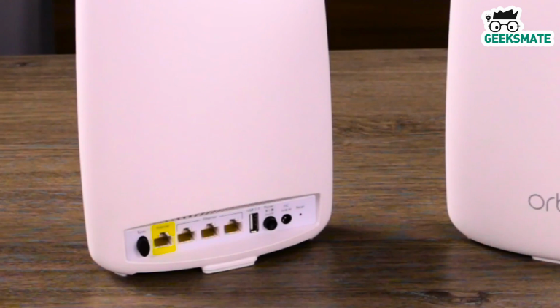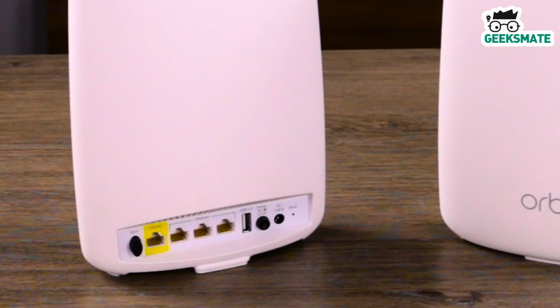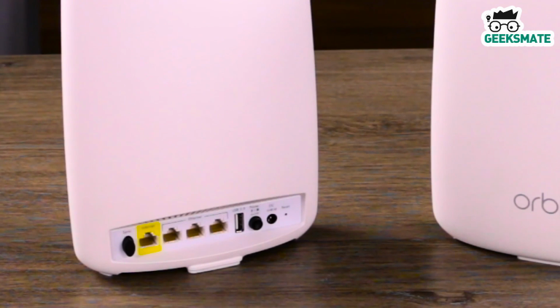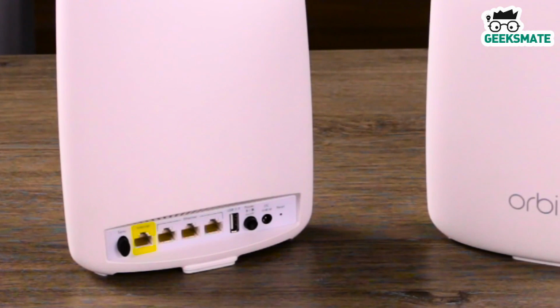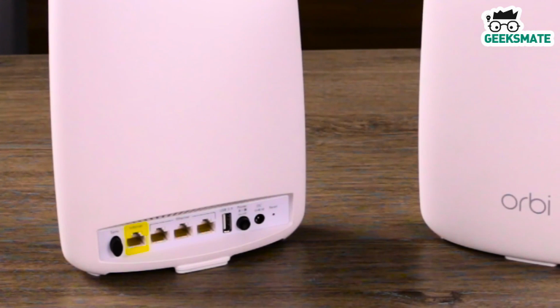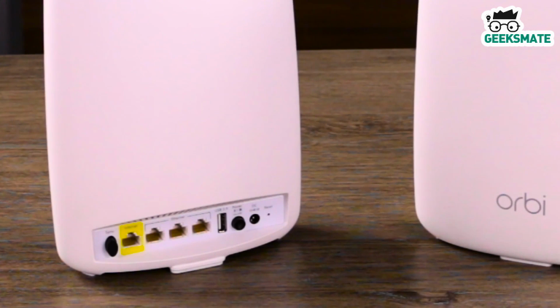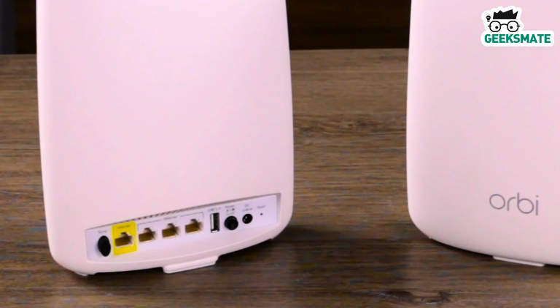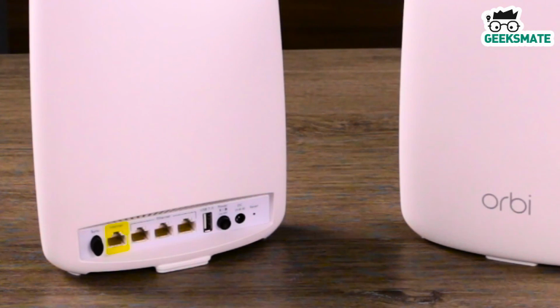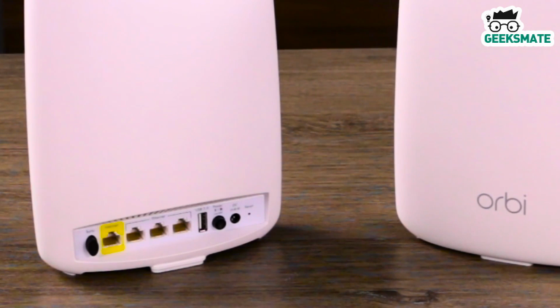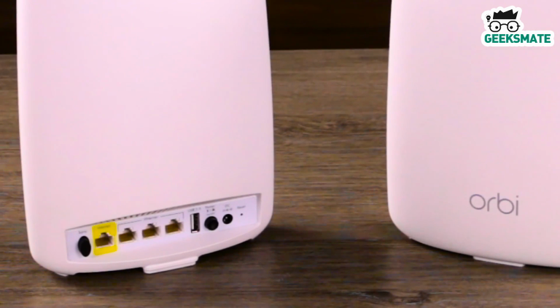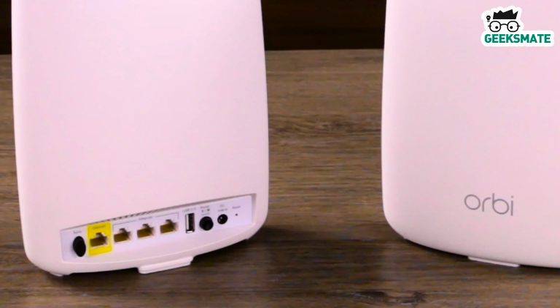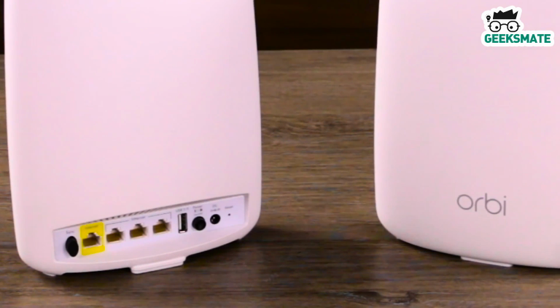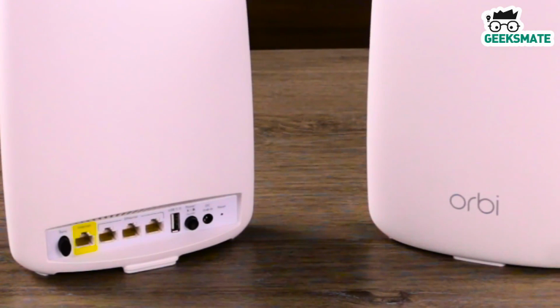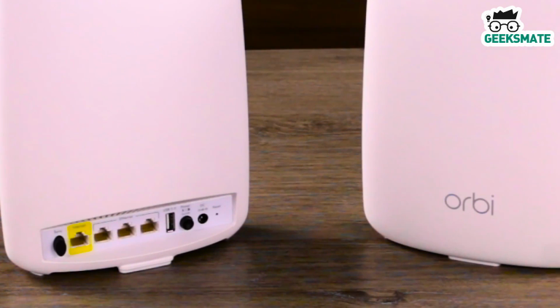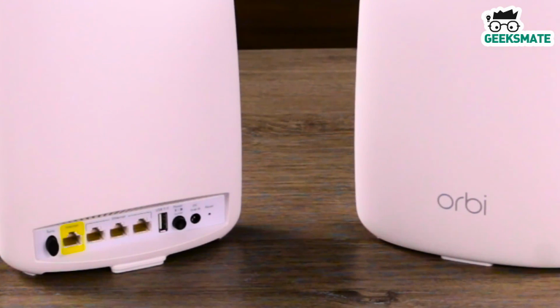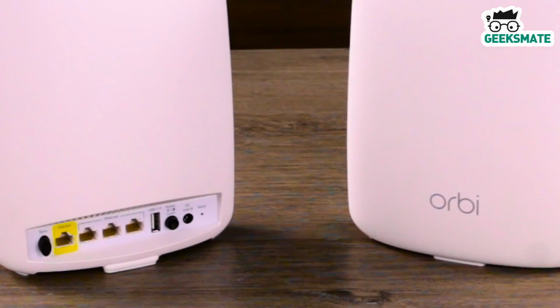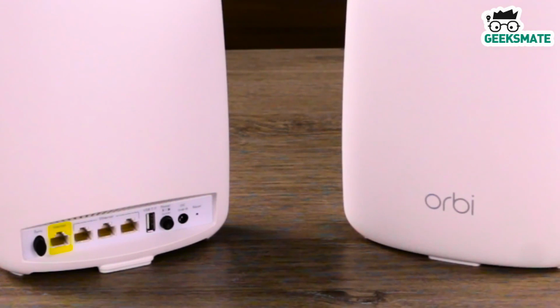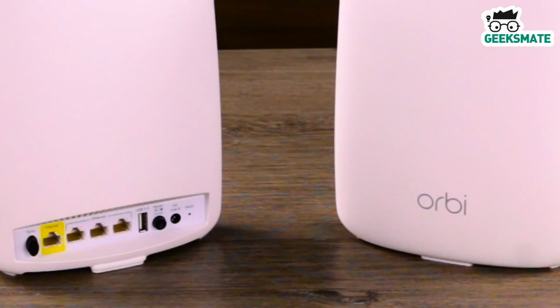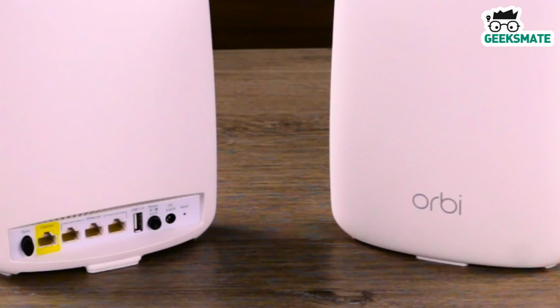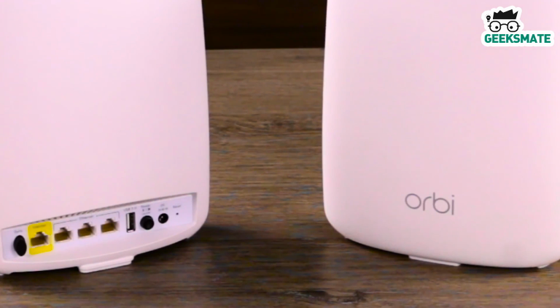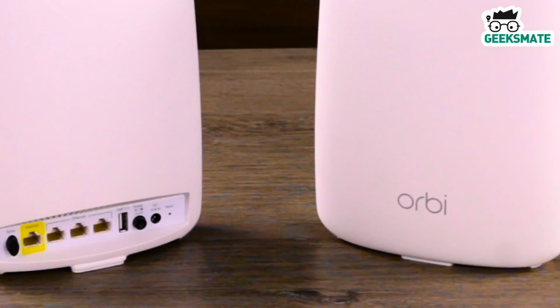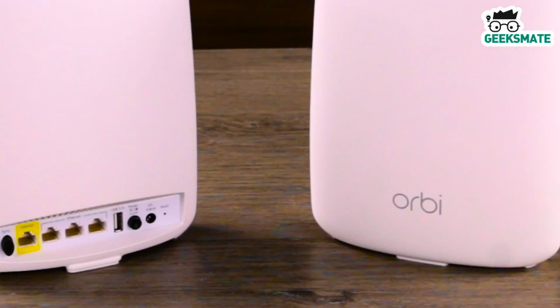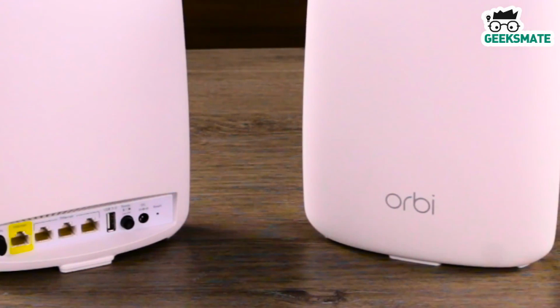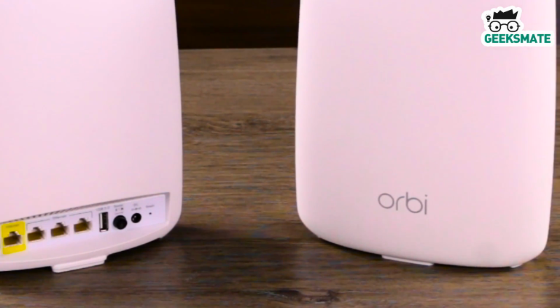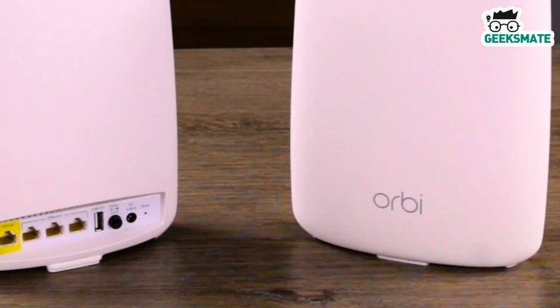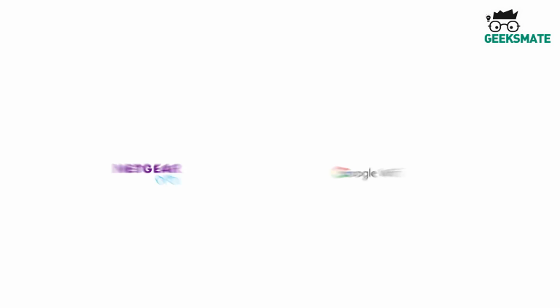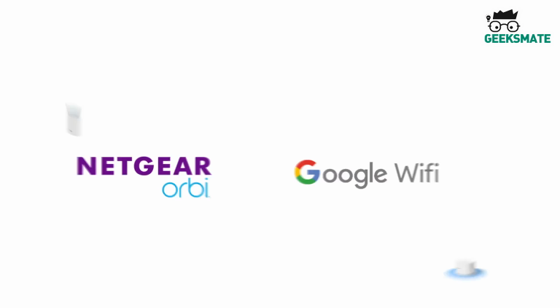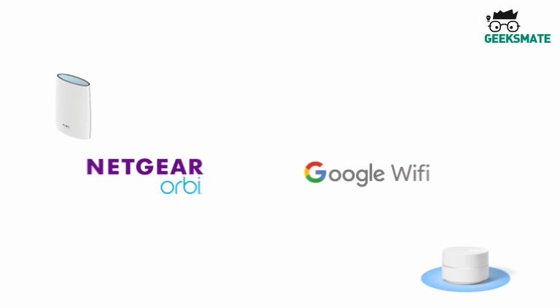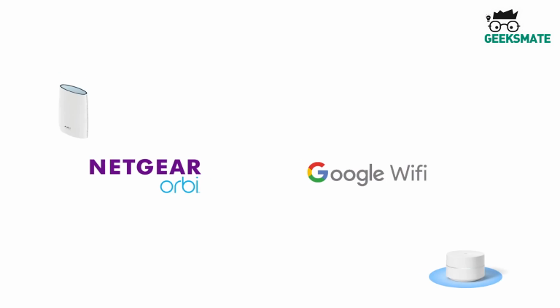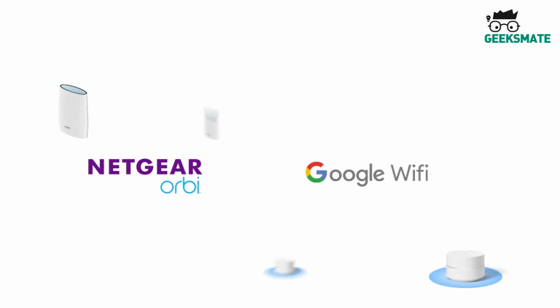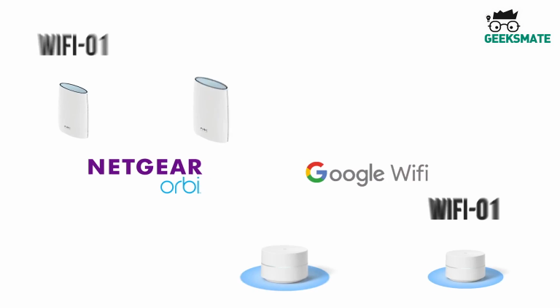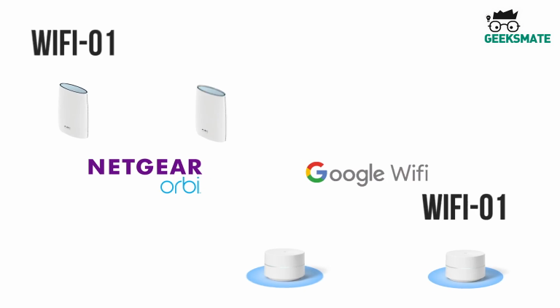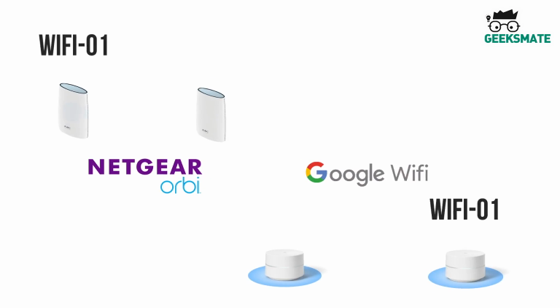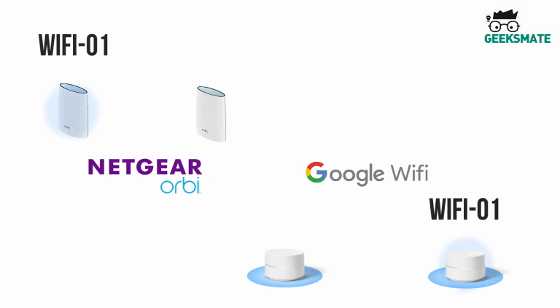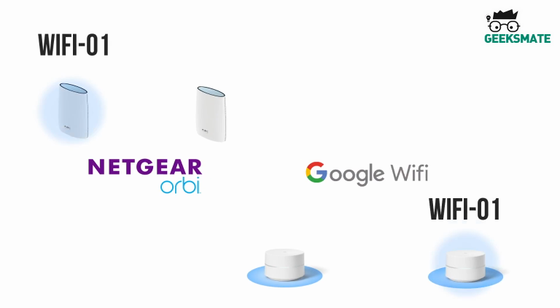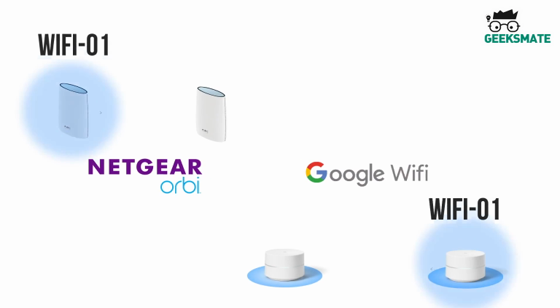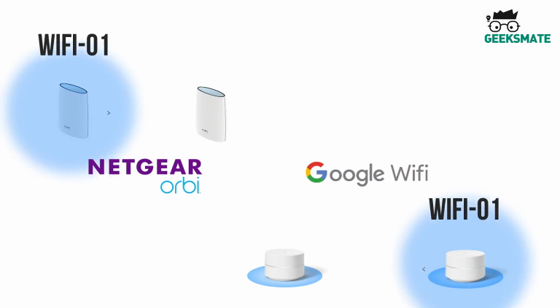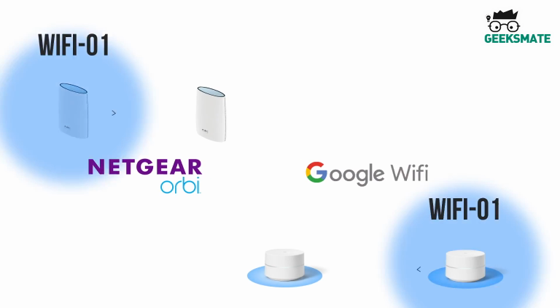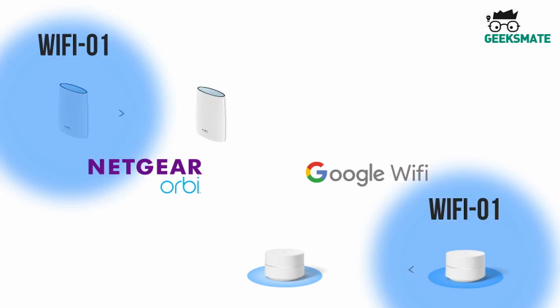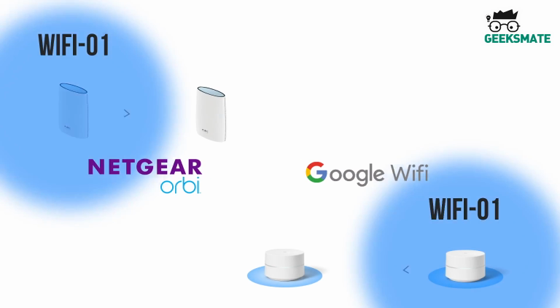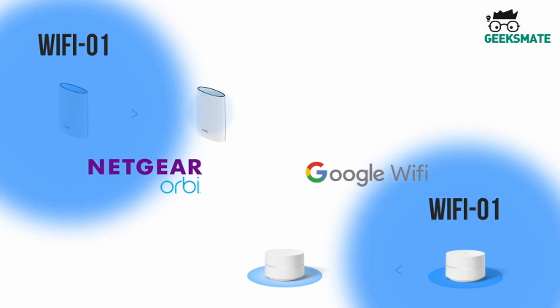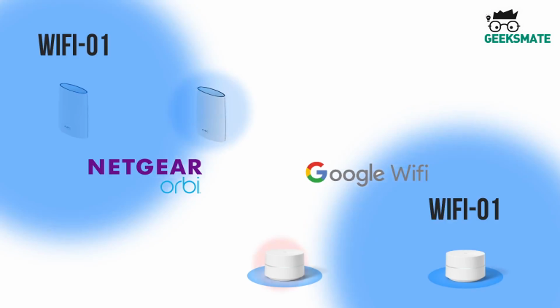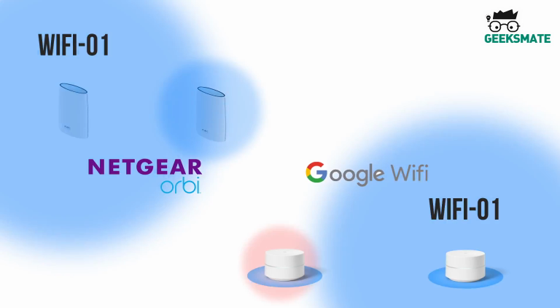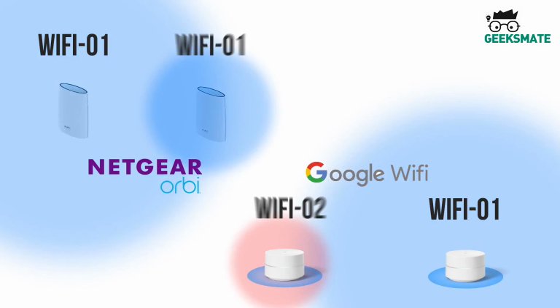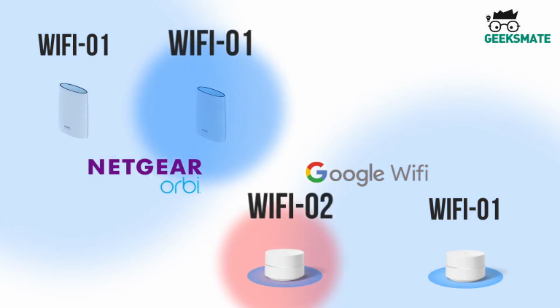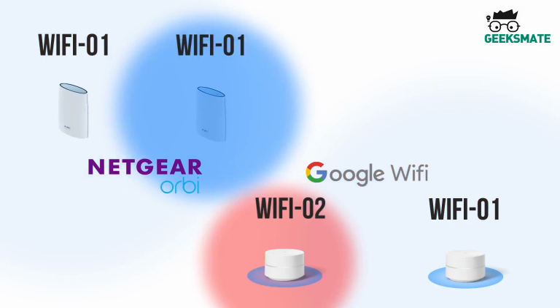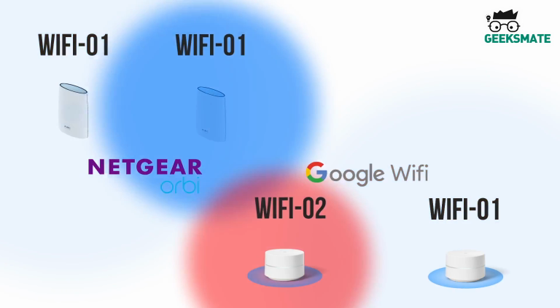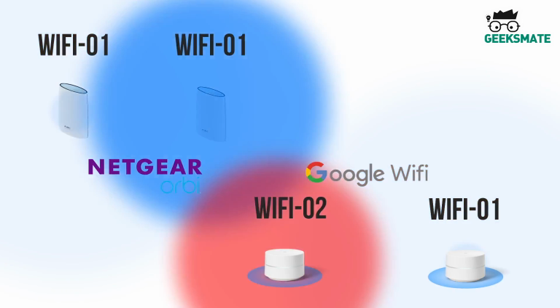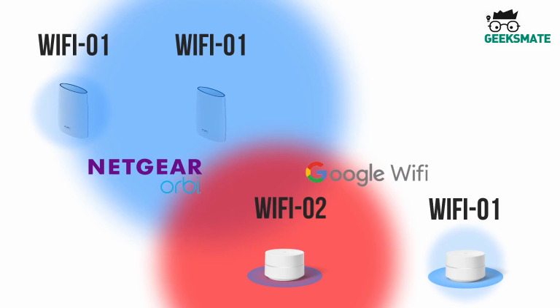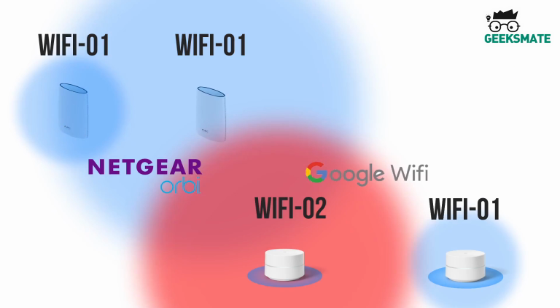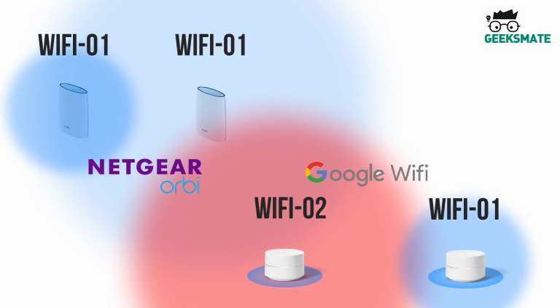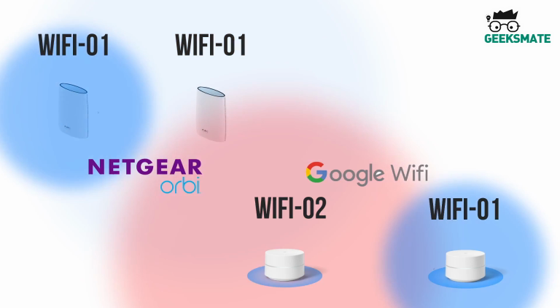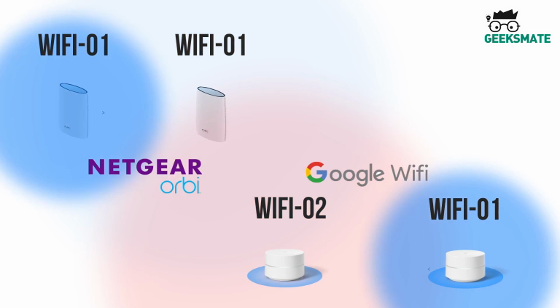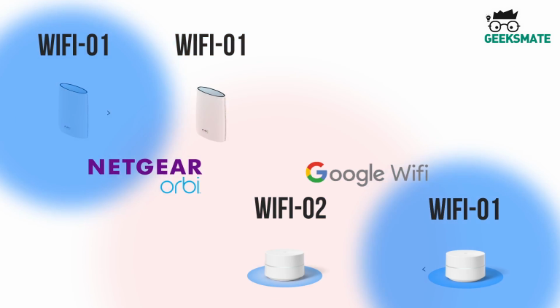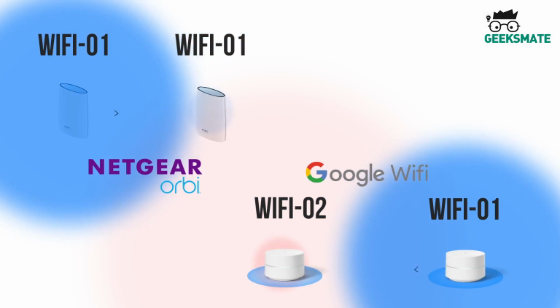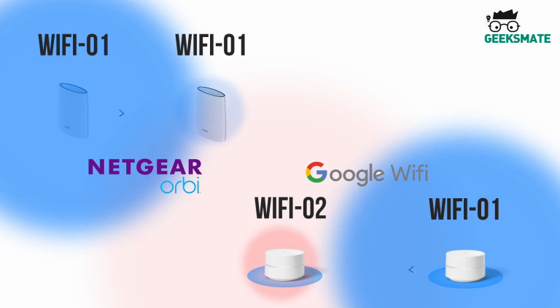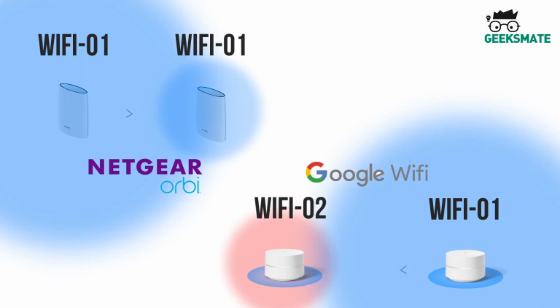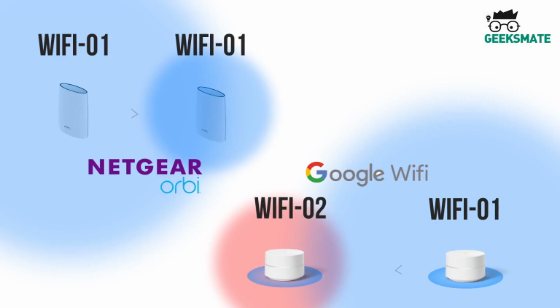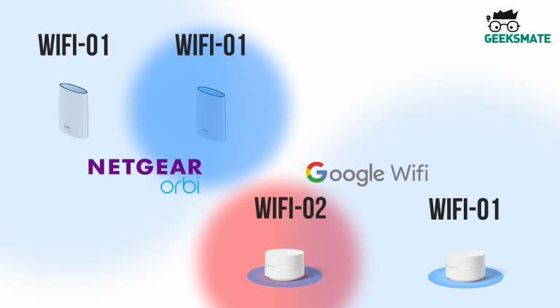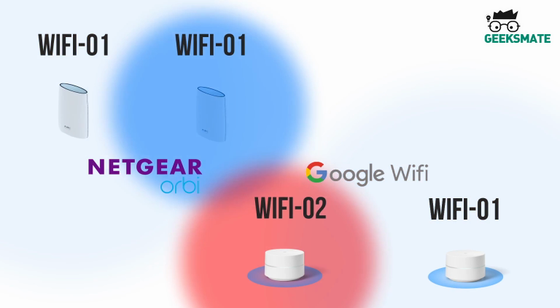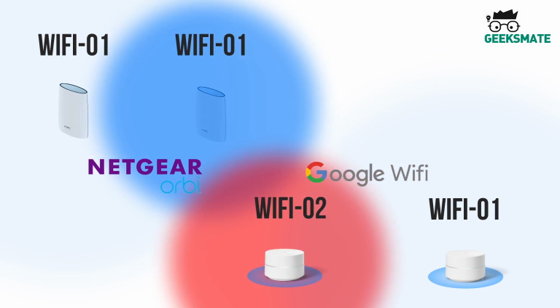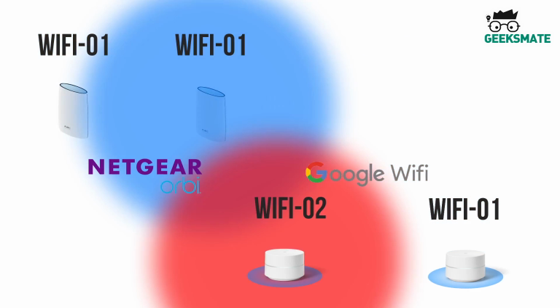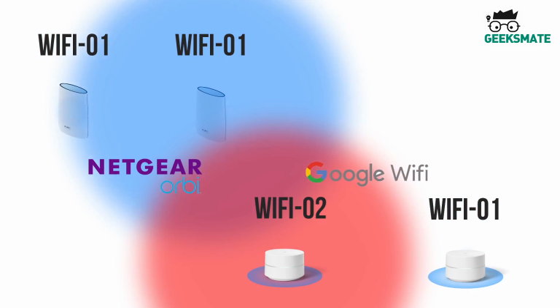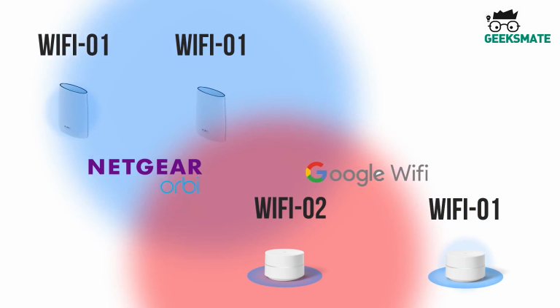And do you know what the best thing about the satellite is? It increases the Wi-Fi range without creating another separate Wi-Fi SSID.